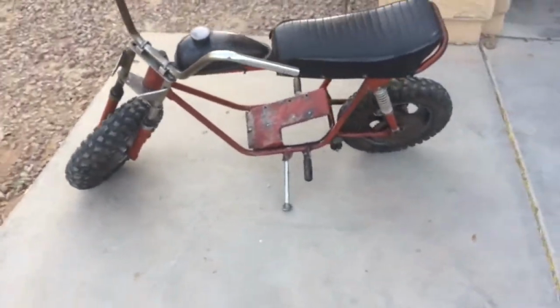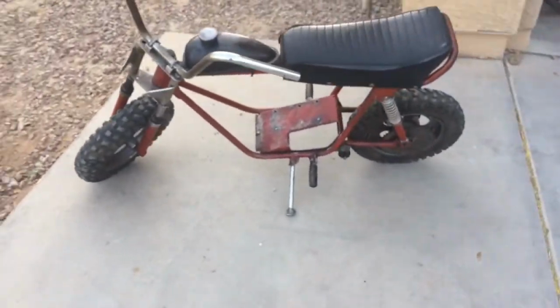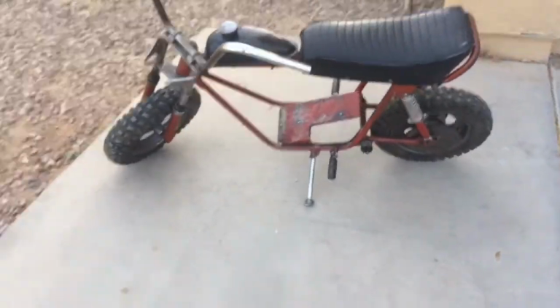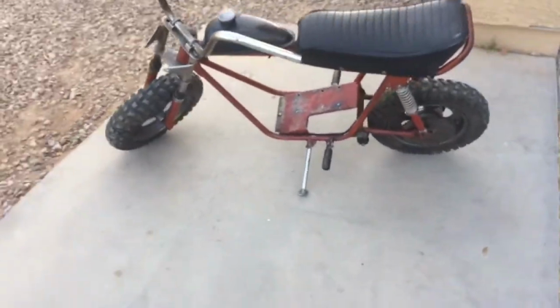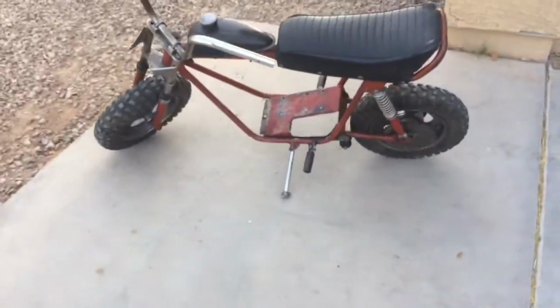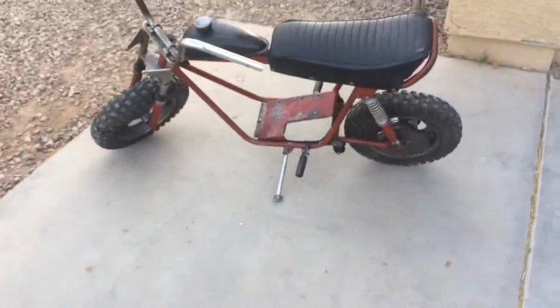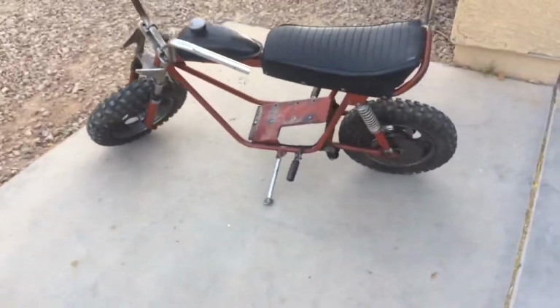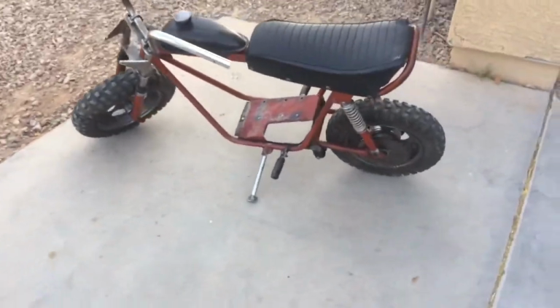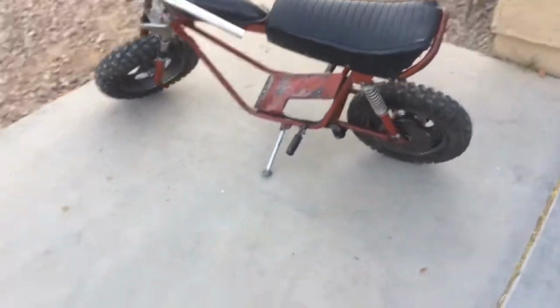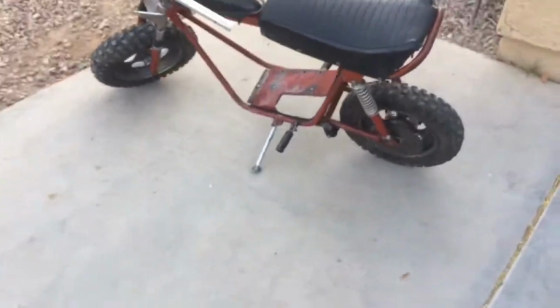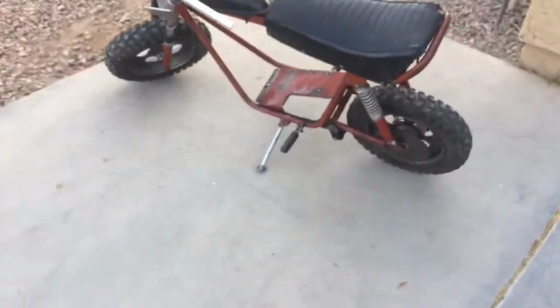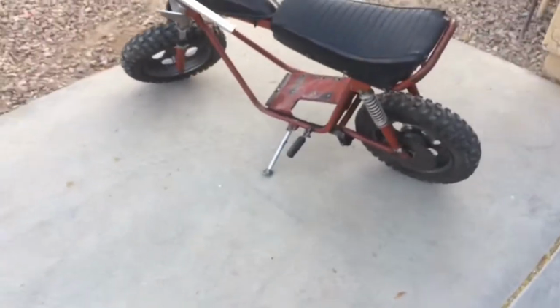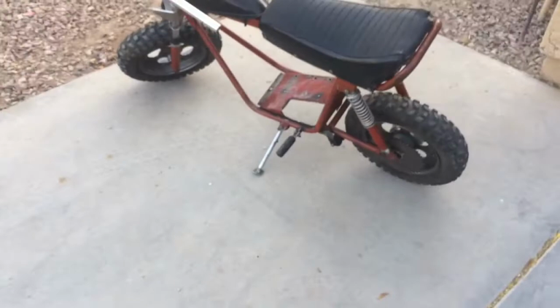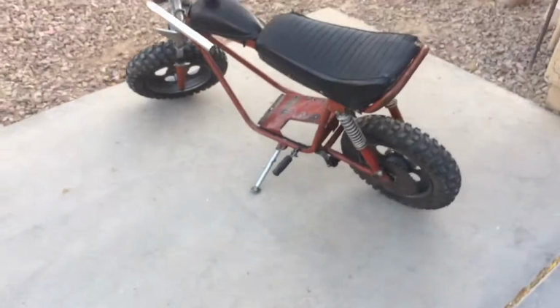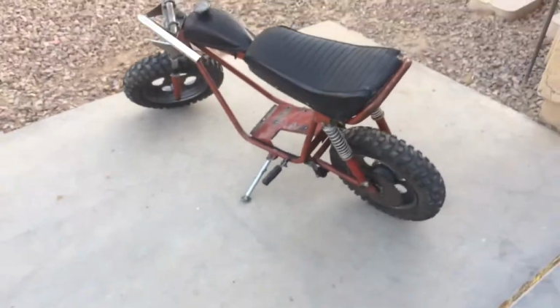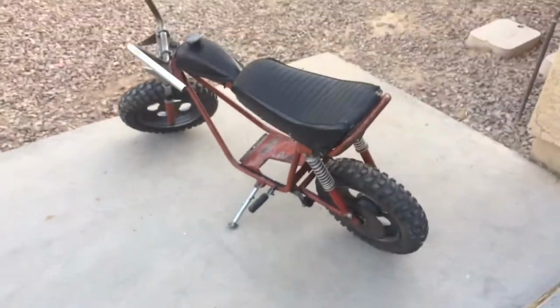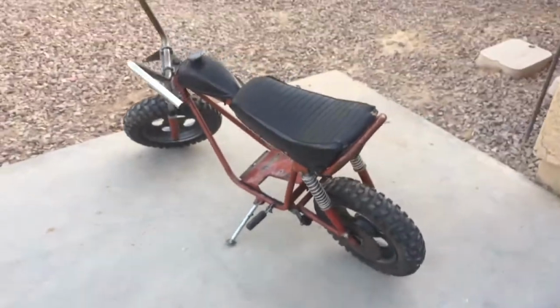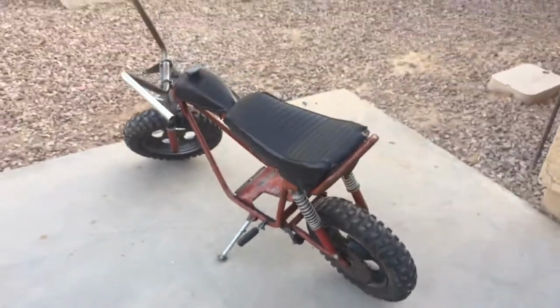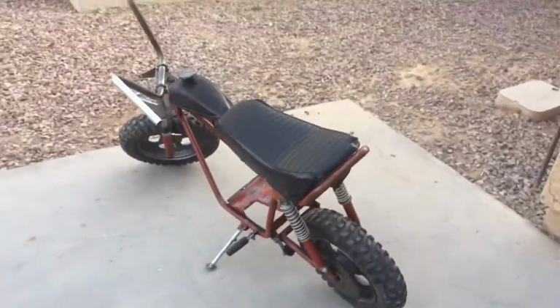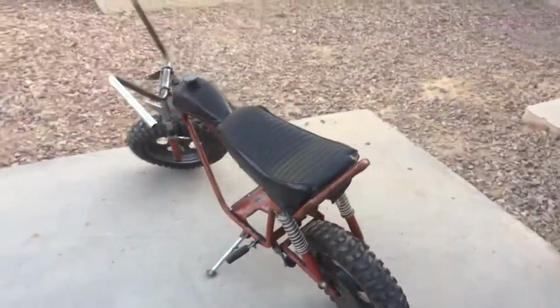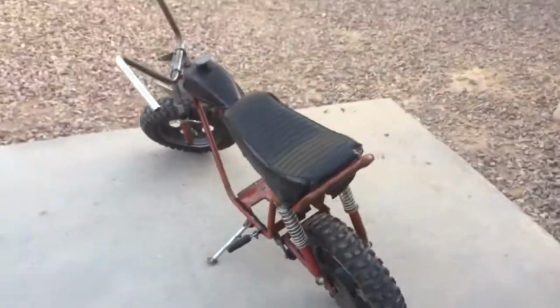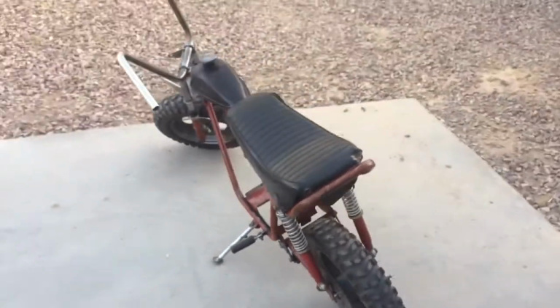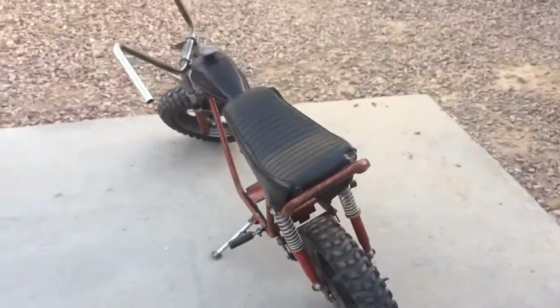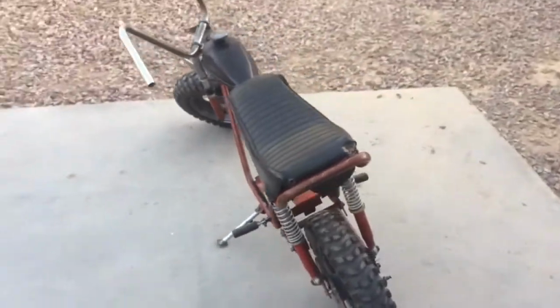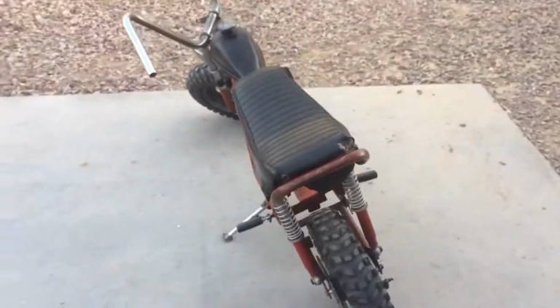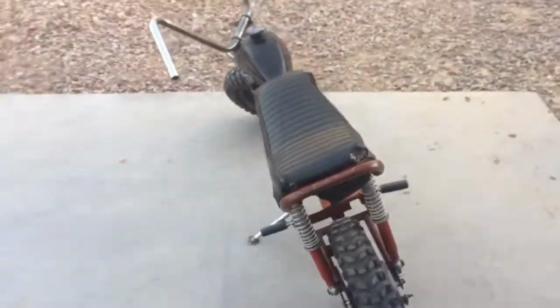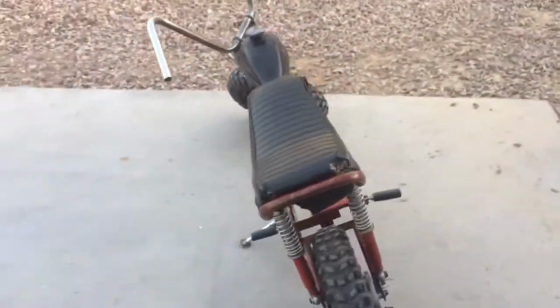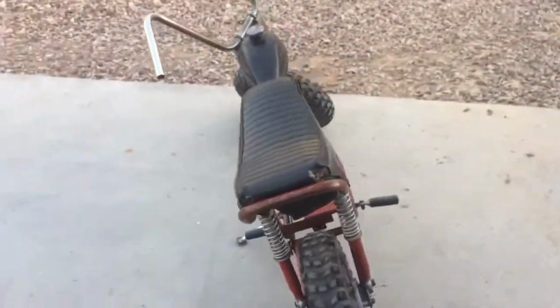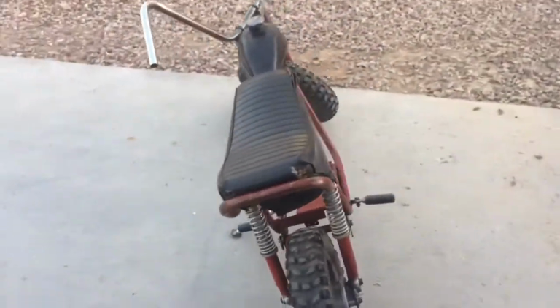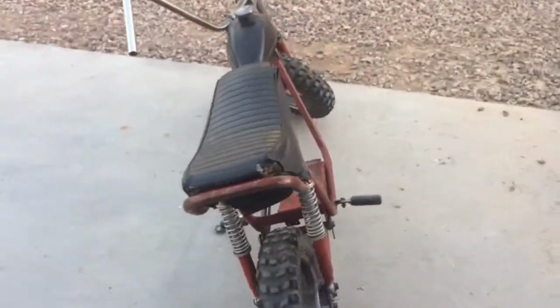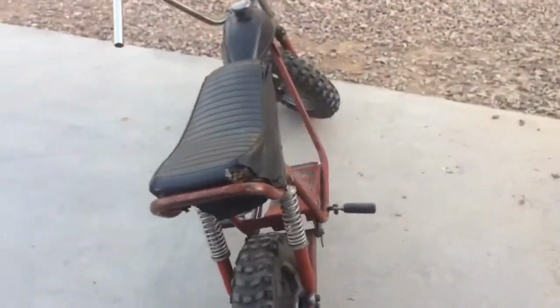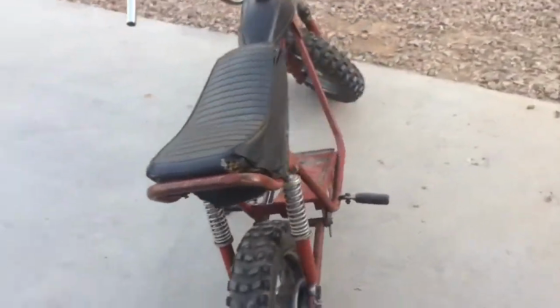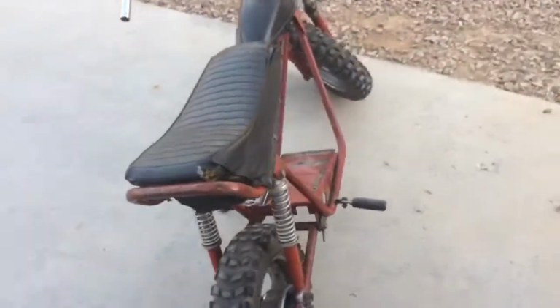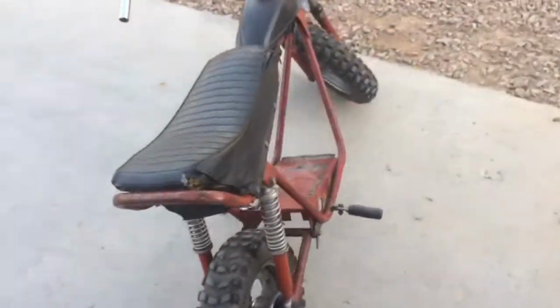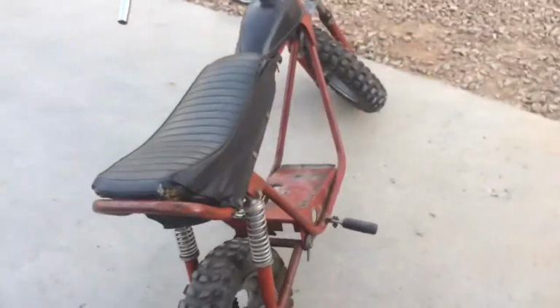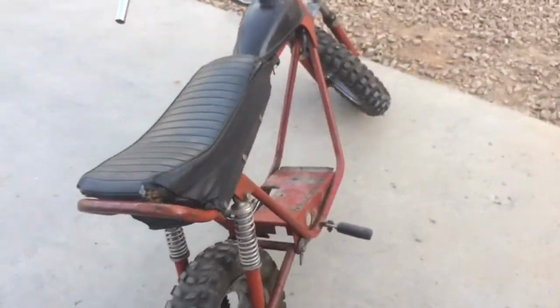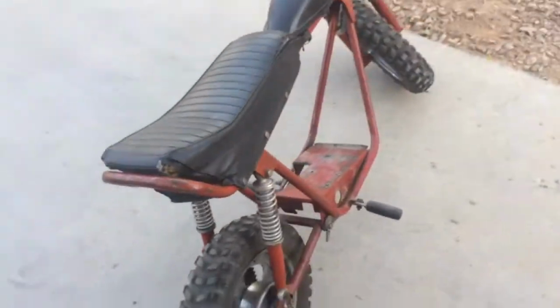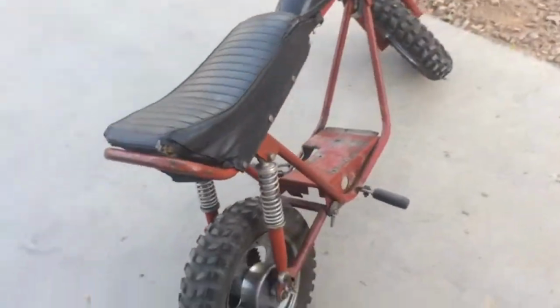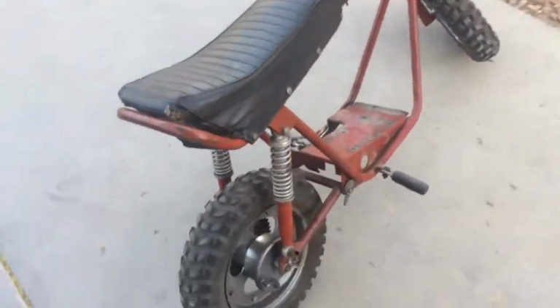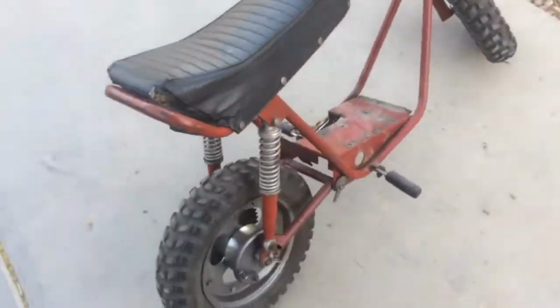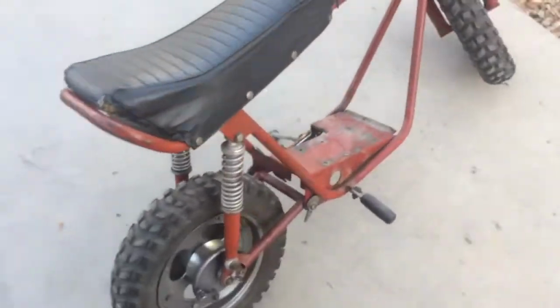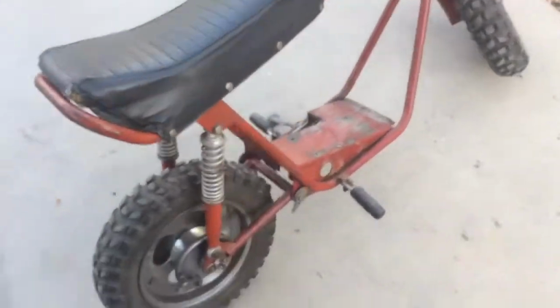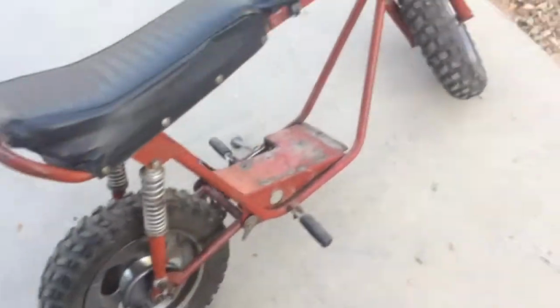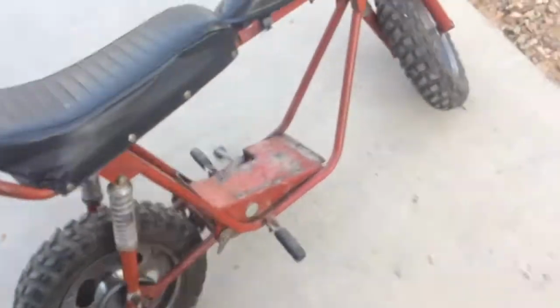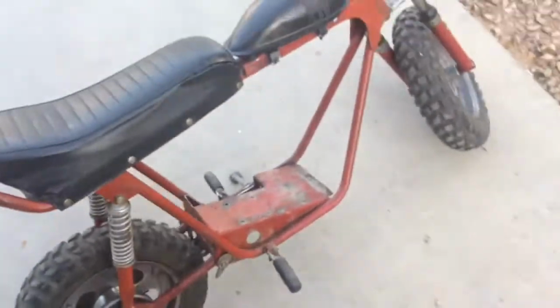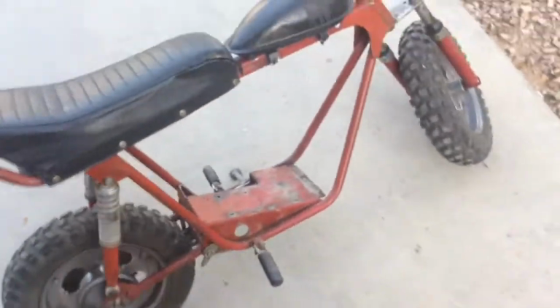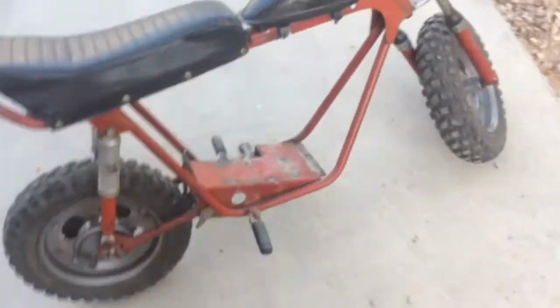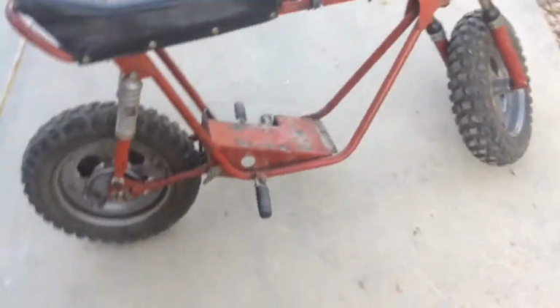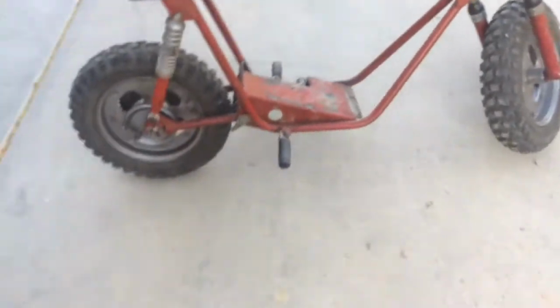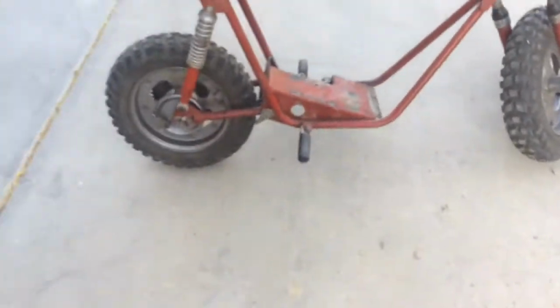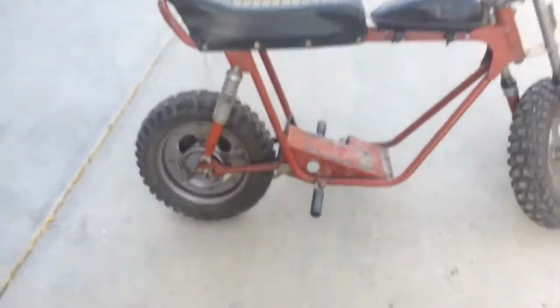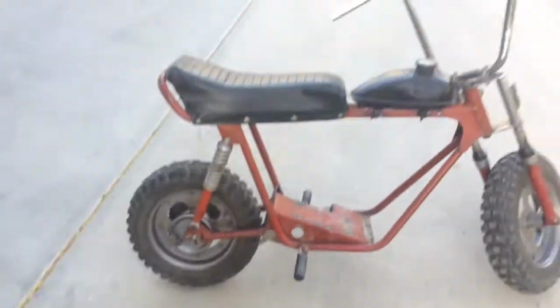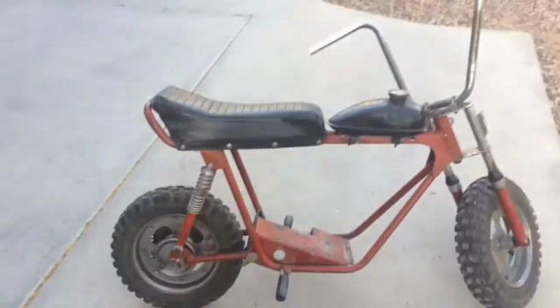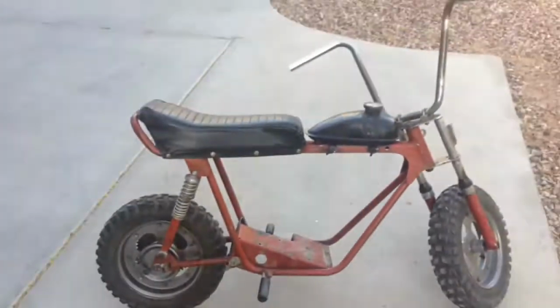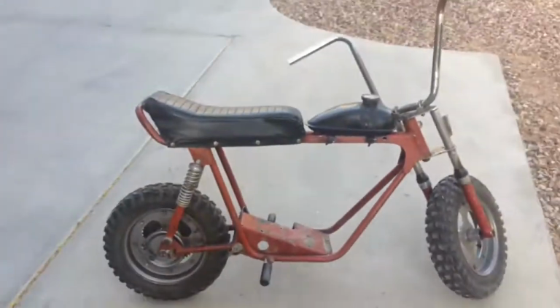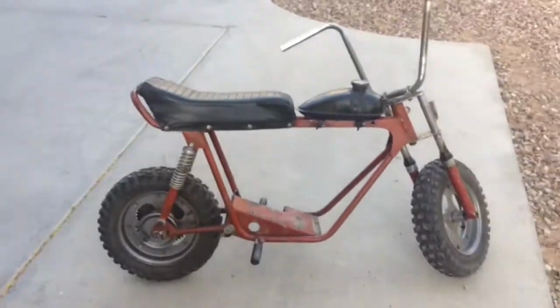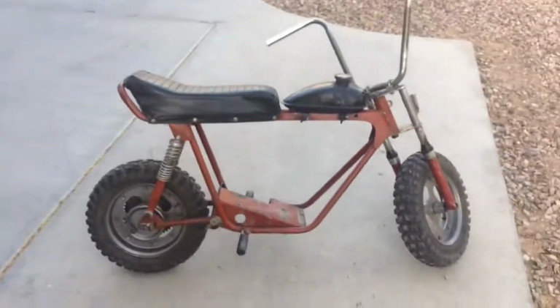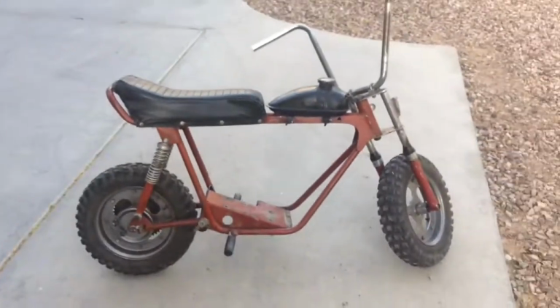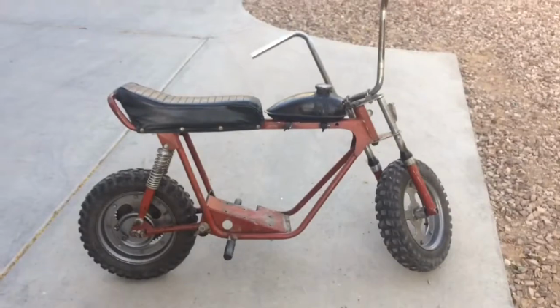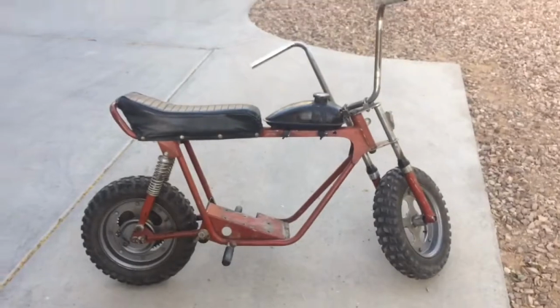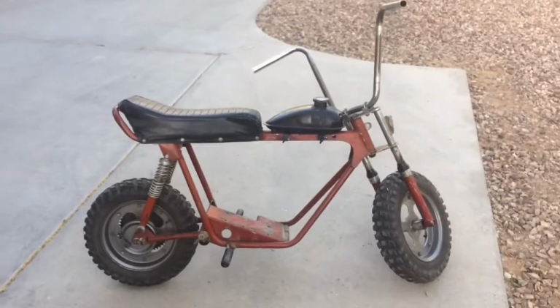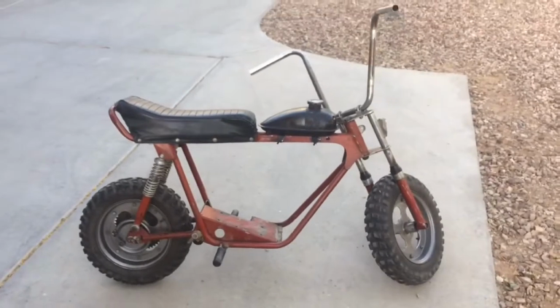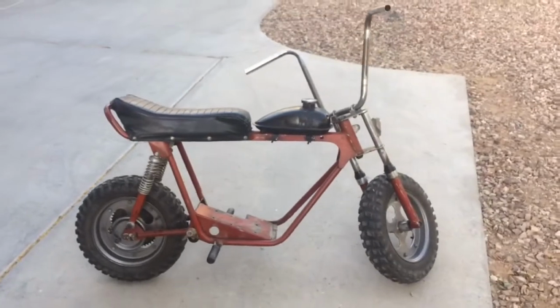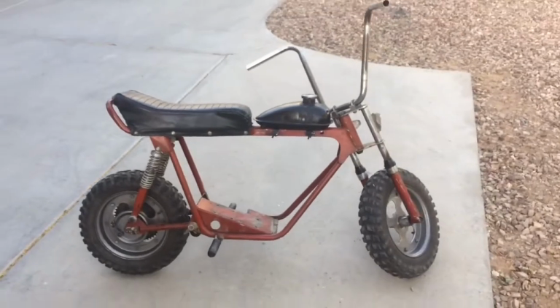Hell yeah — seat needs to be redone, but we'll get this baby looking nice.